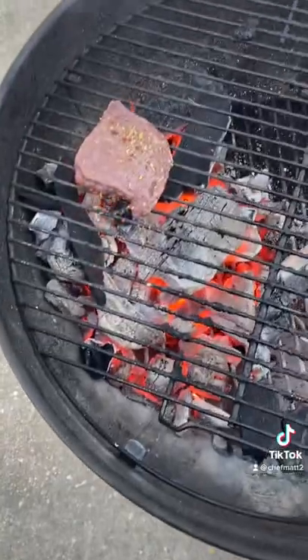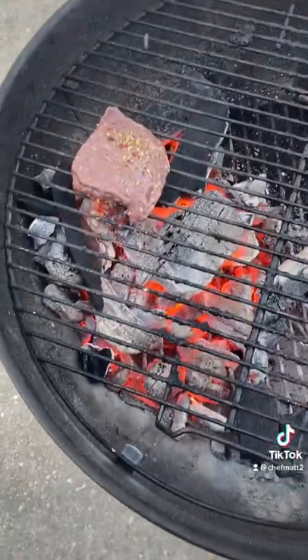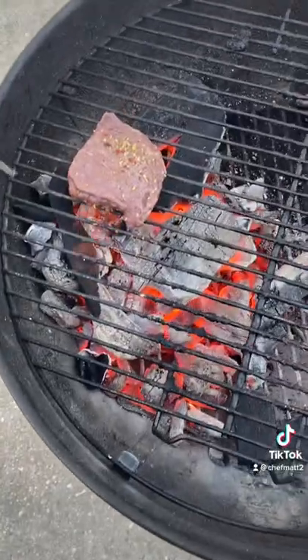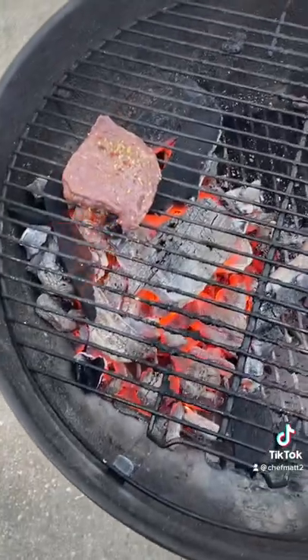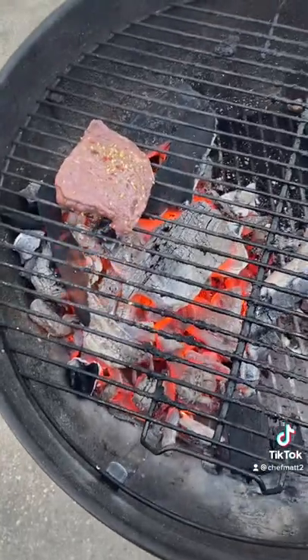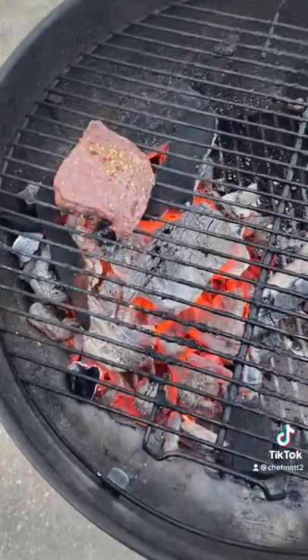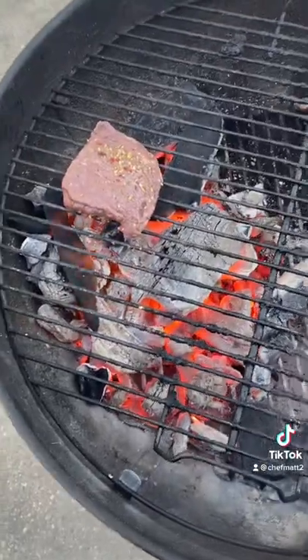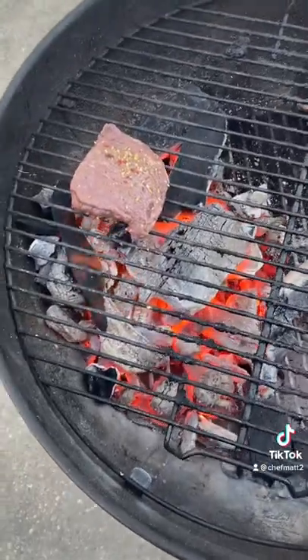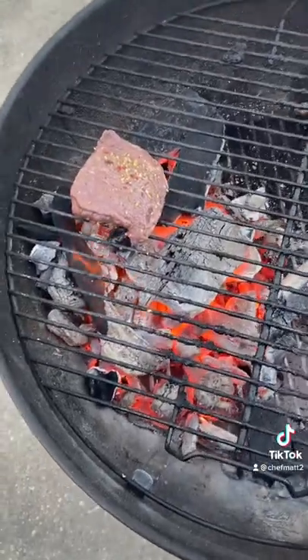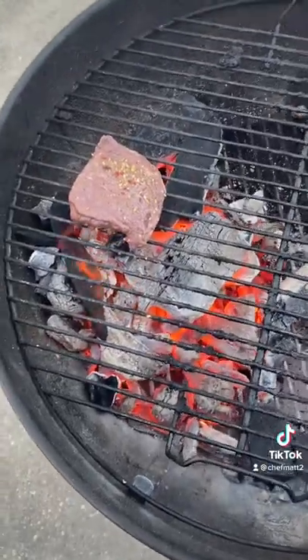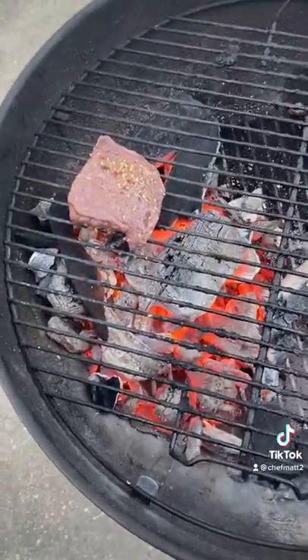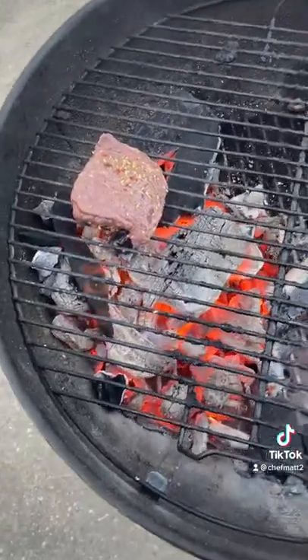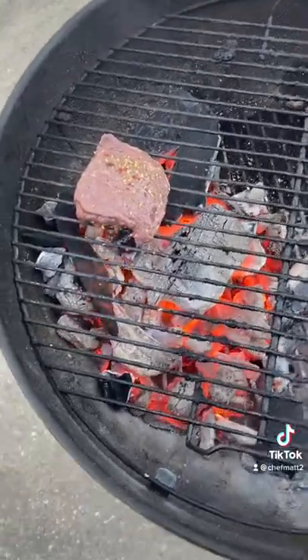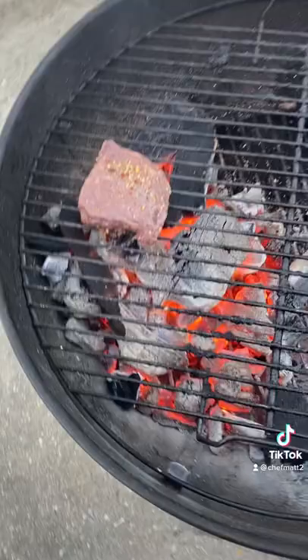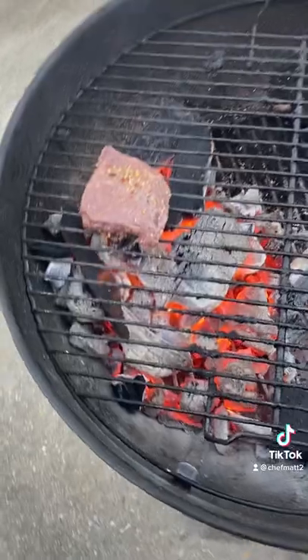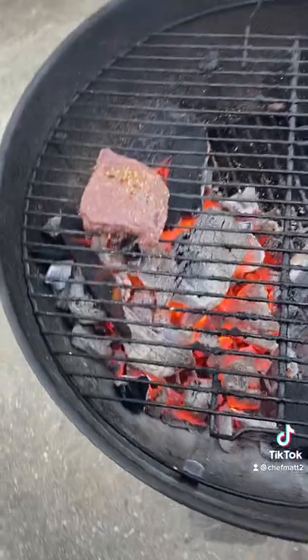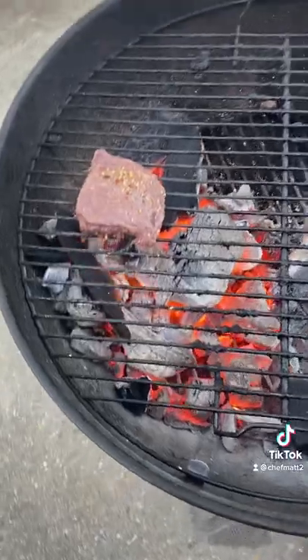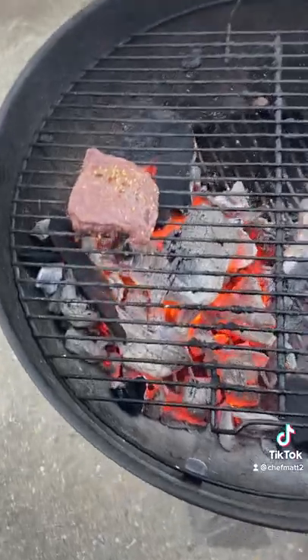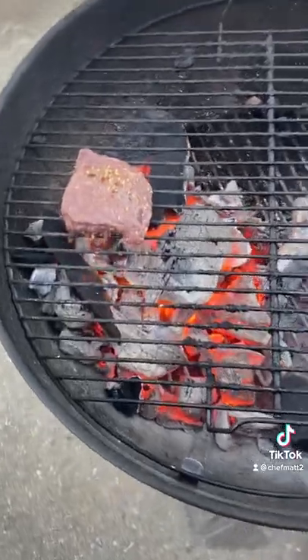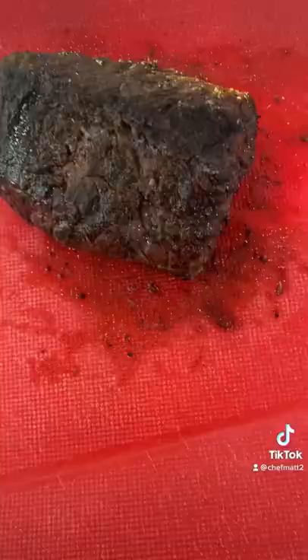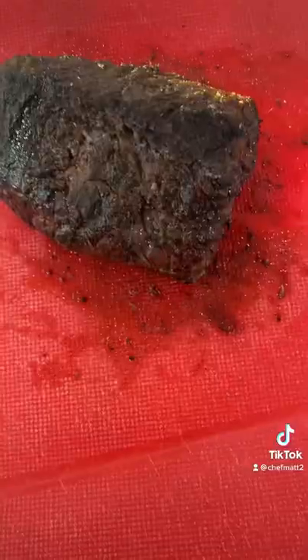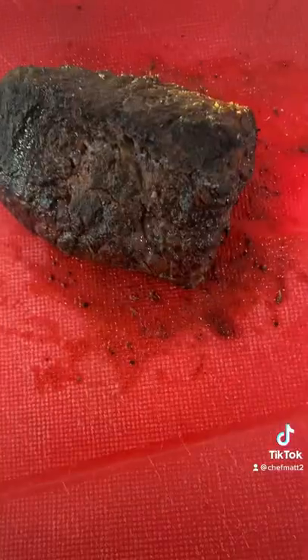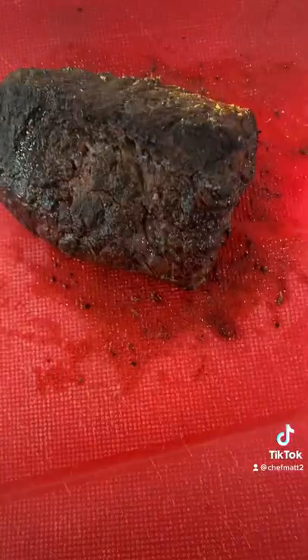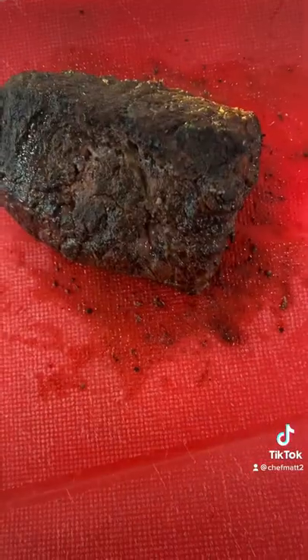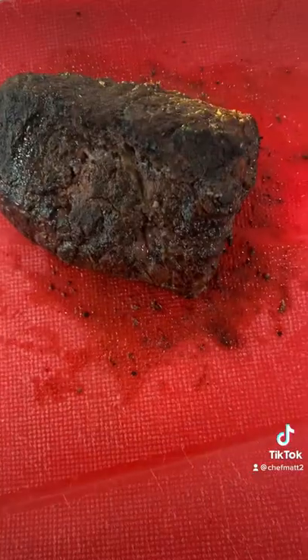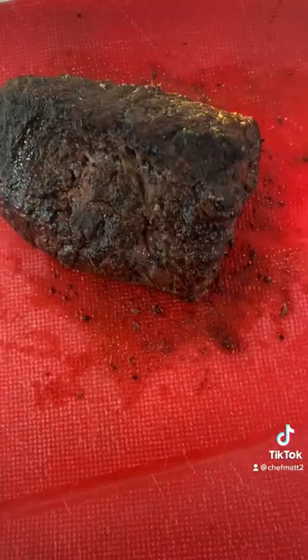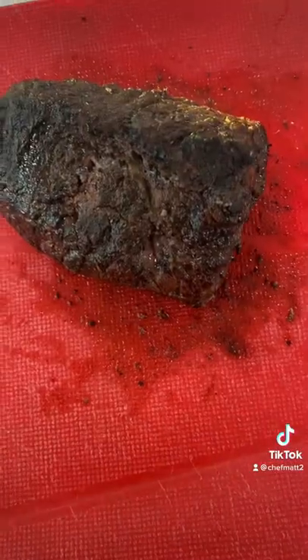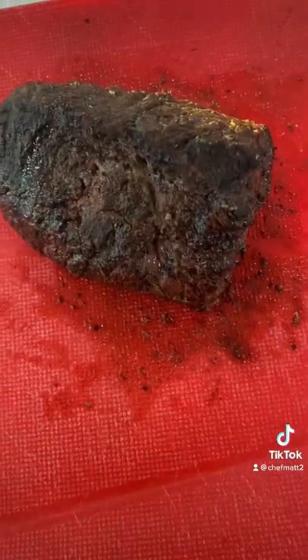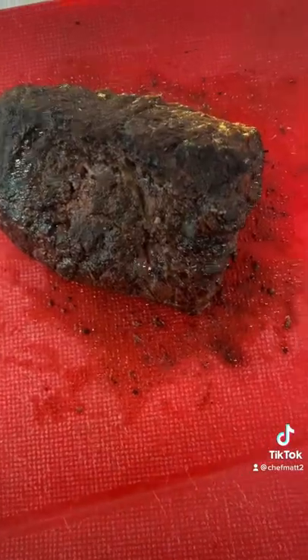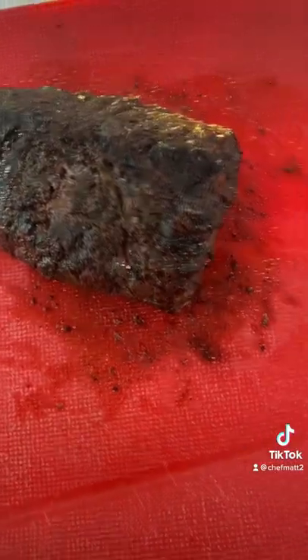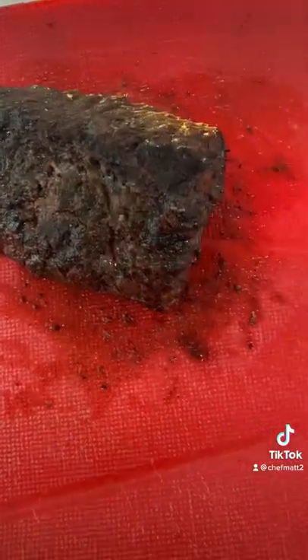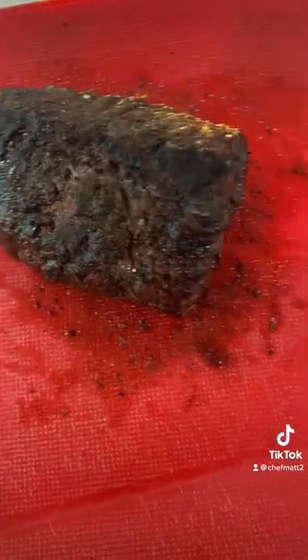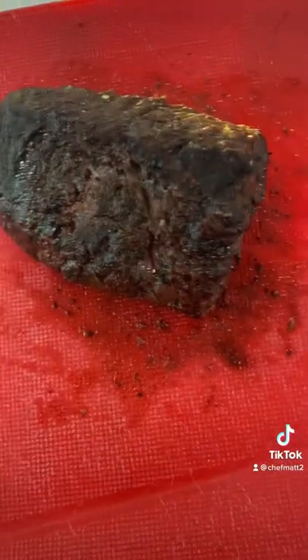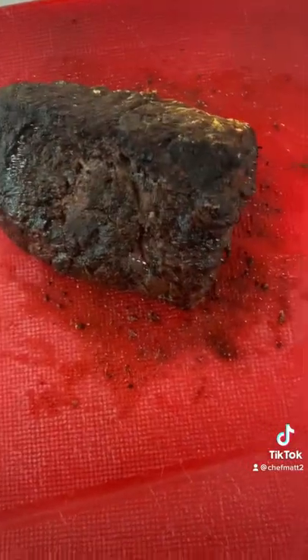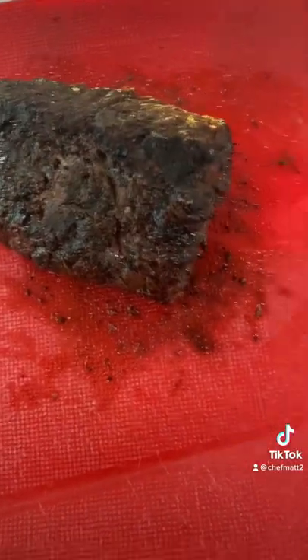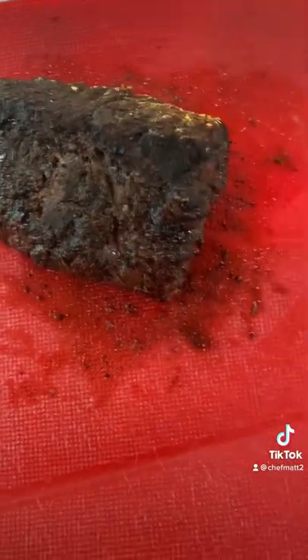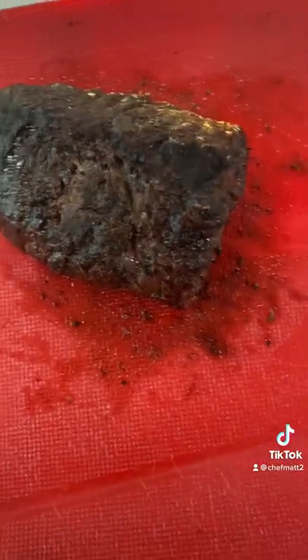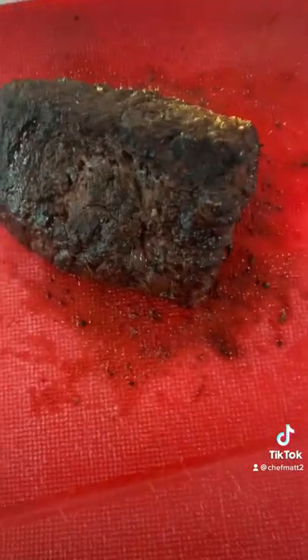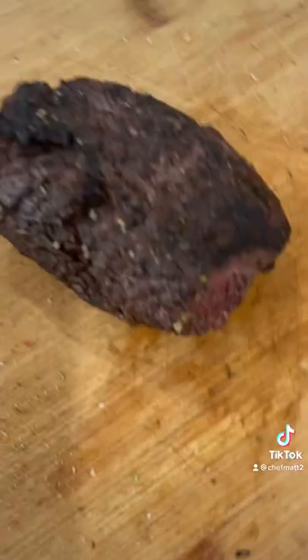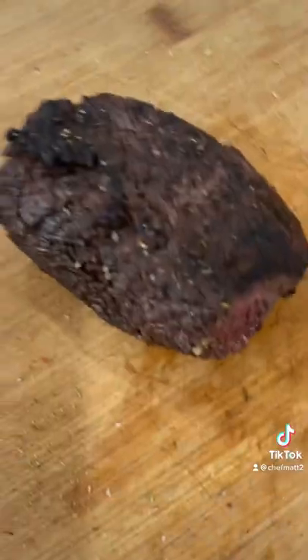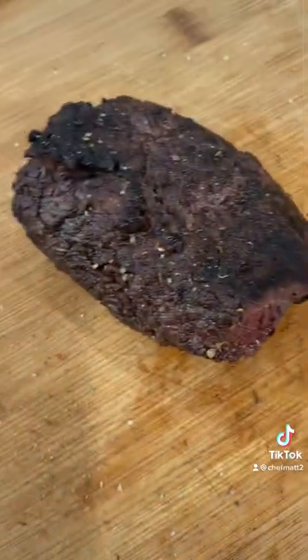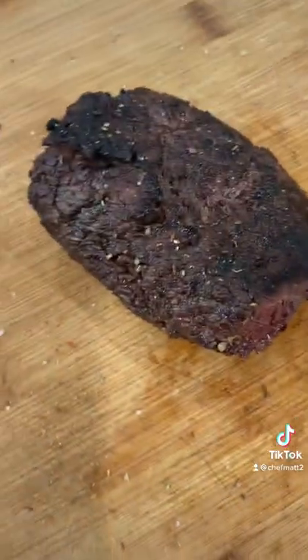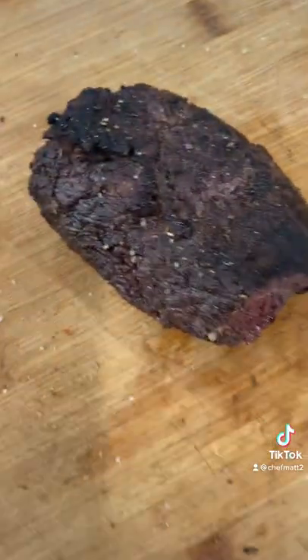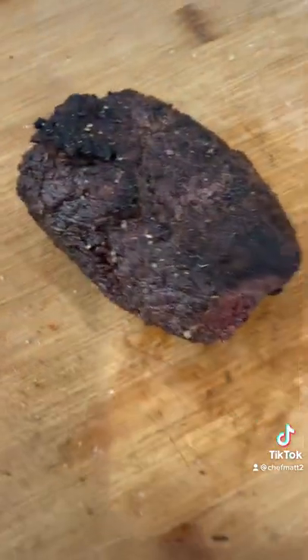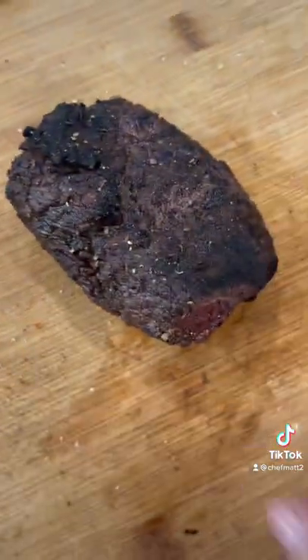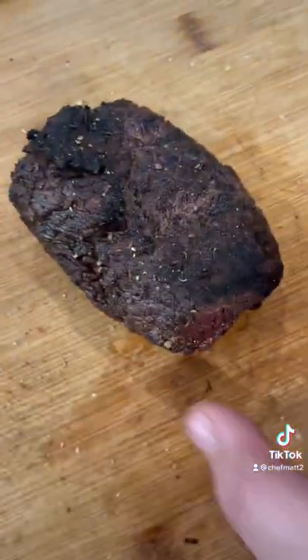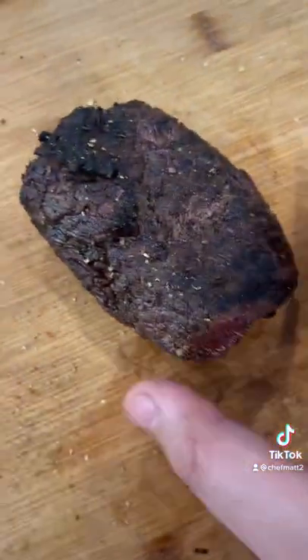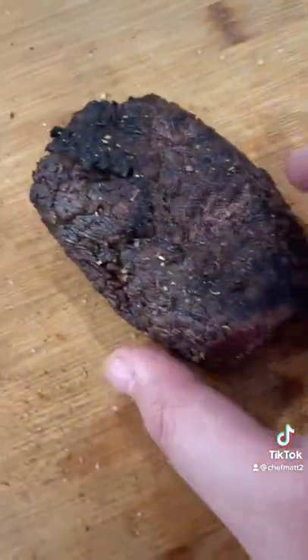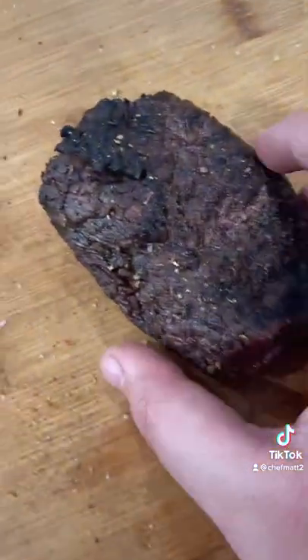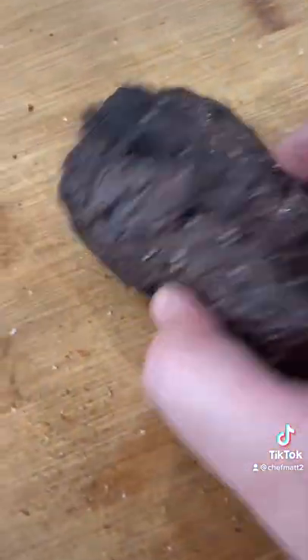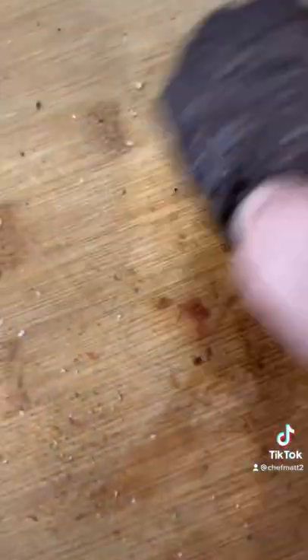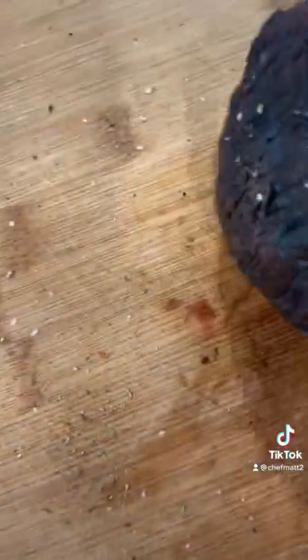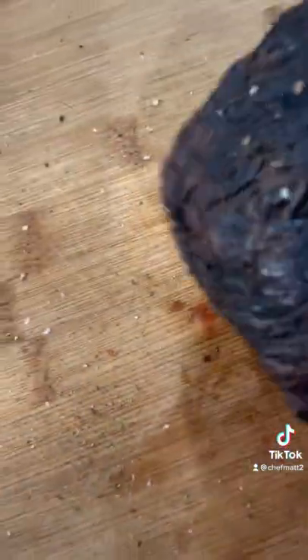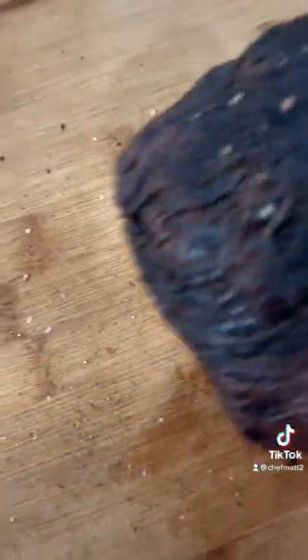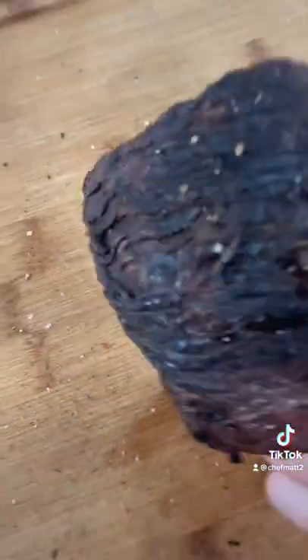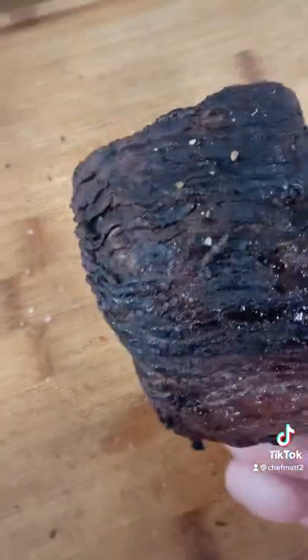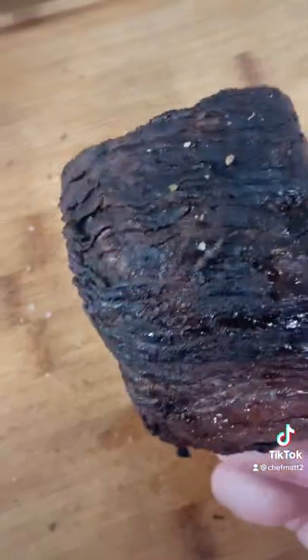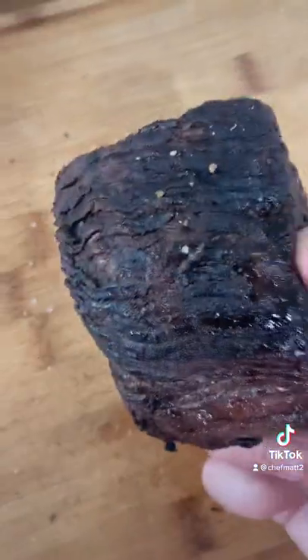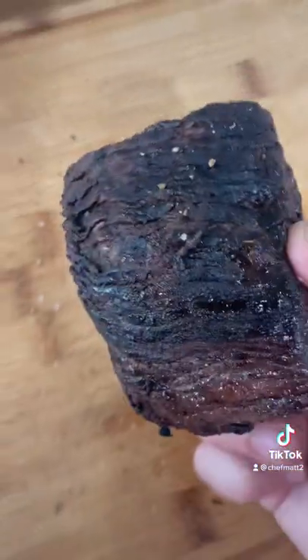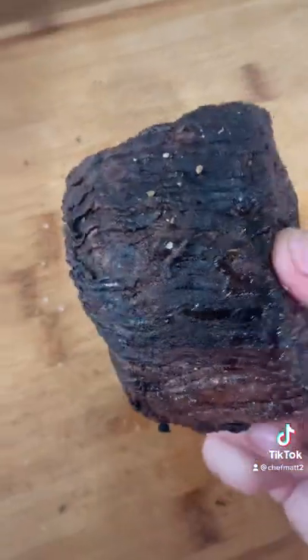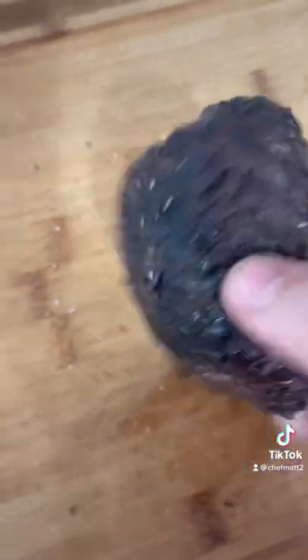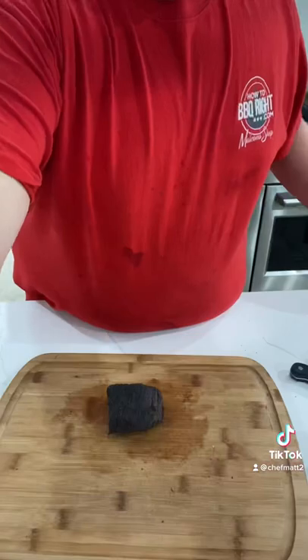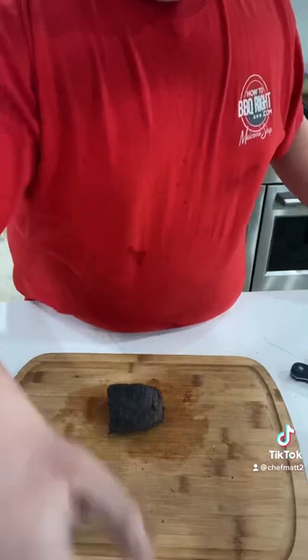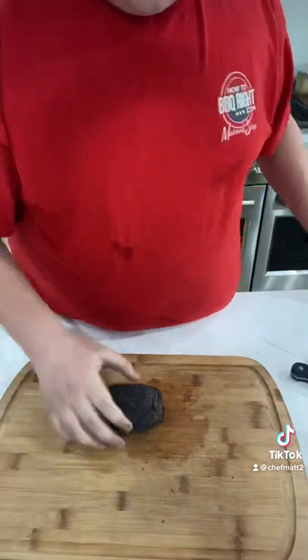Got it on the Weber kettle, Royal Oak charcoal. Got a good sear on it. Cooked it to about 125 to 130.